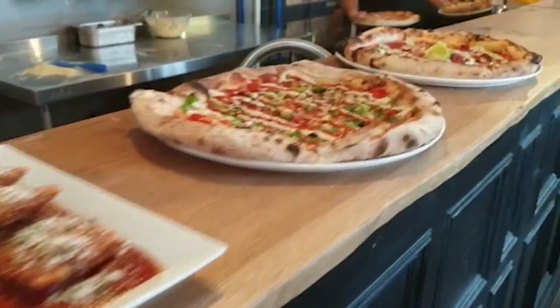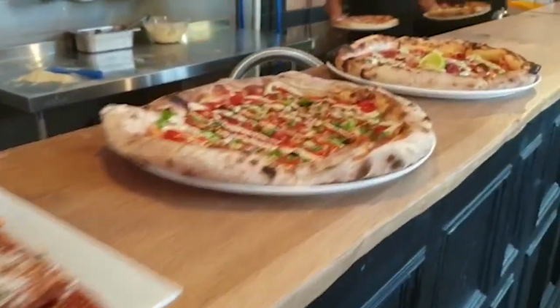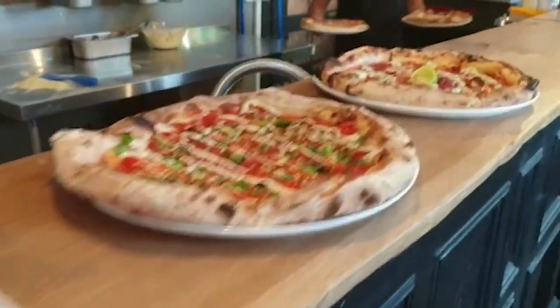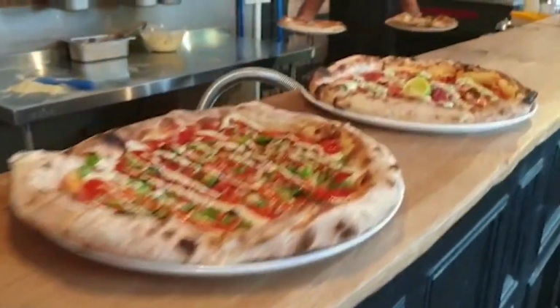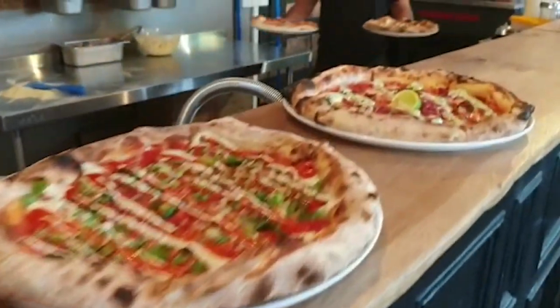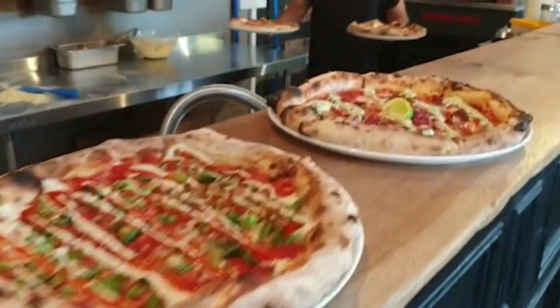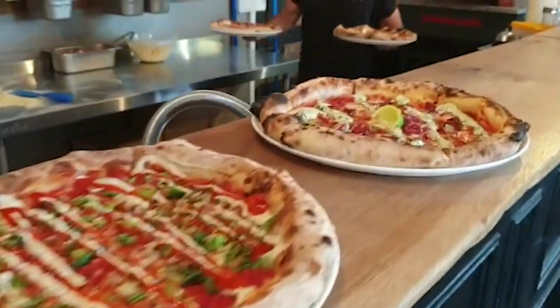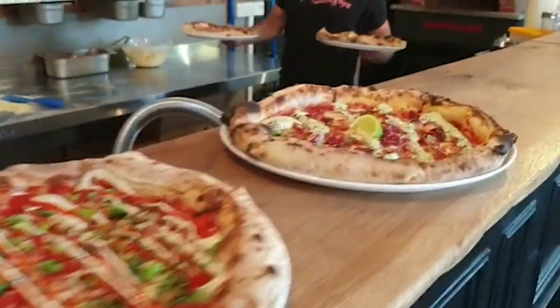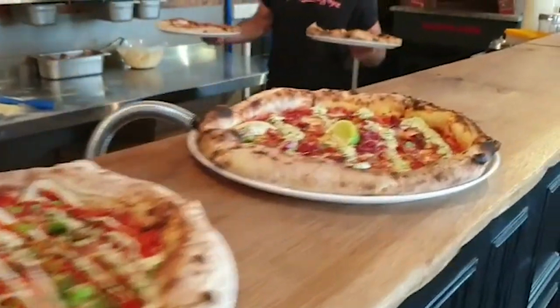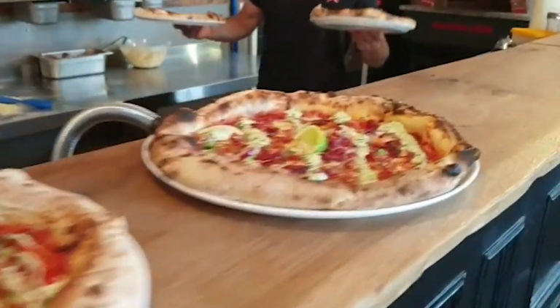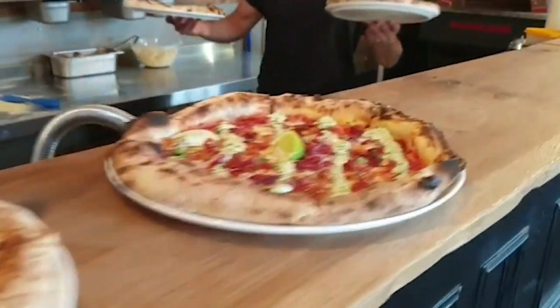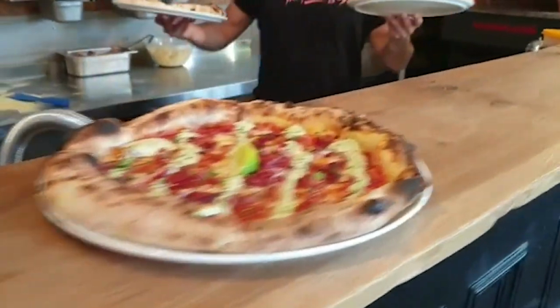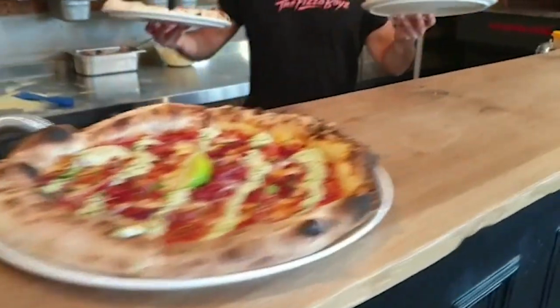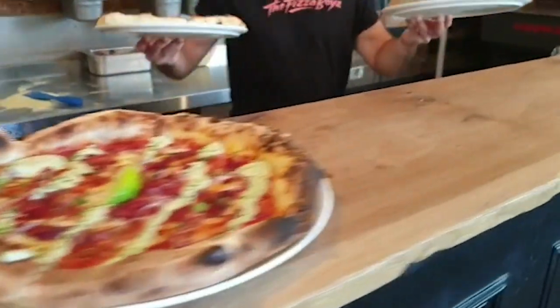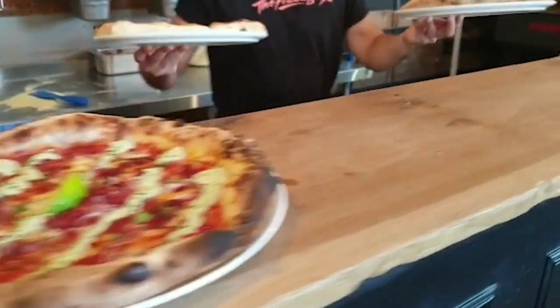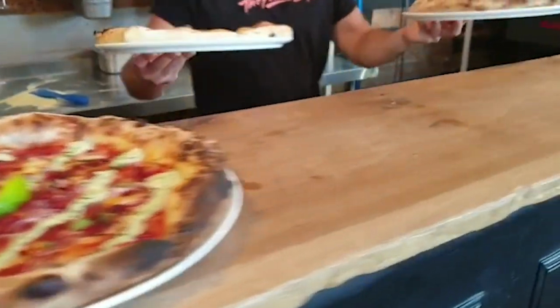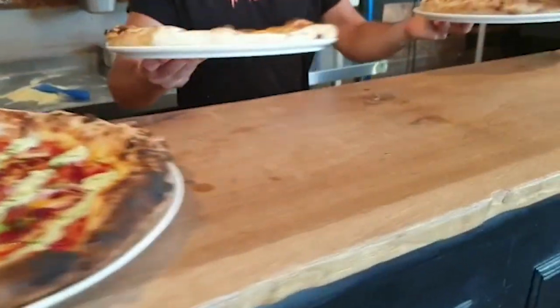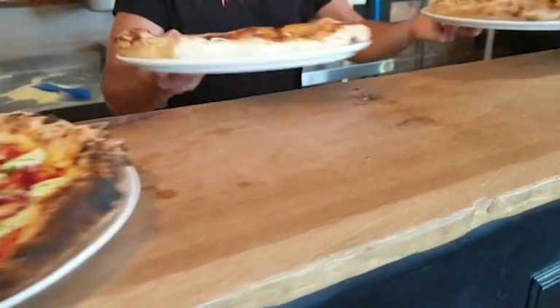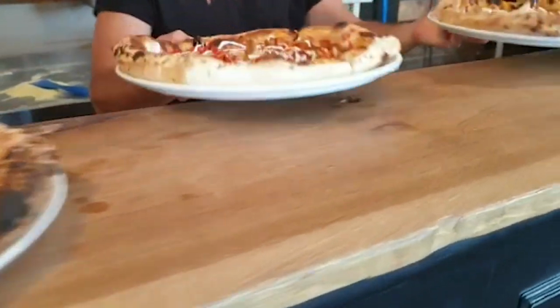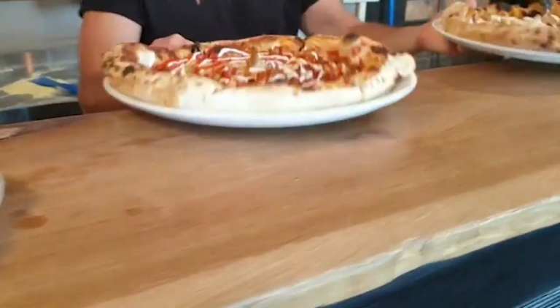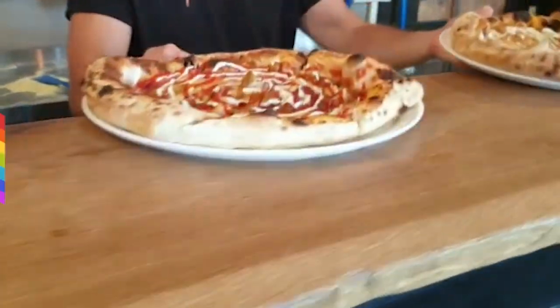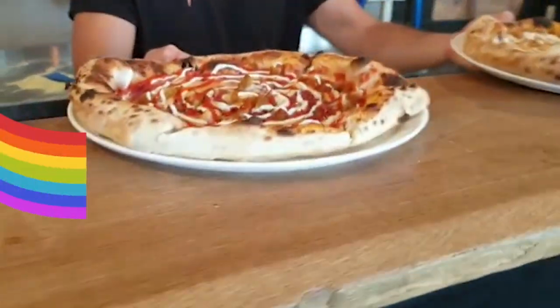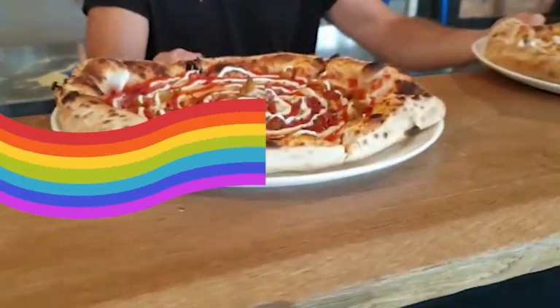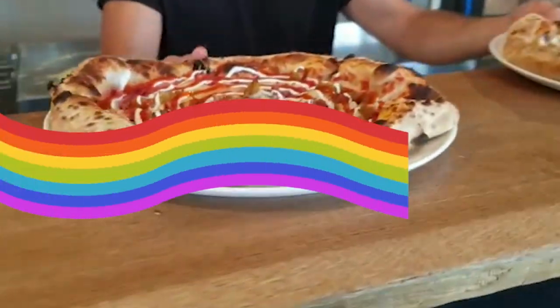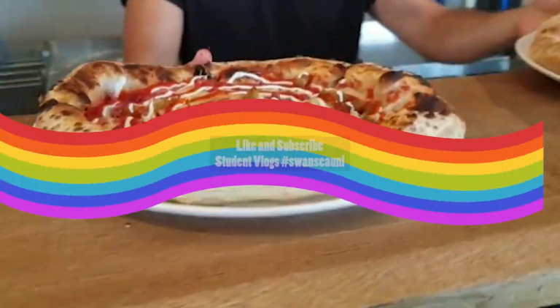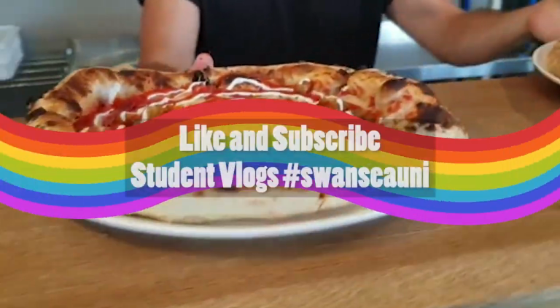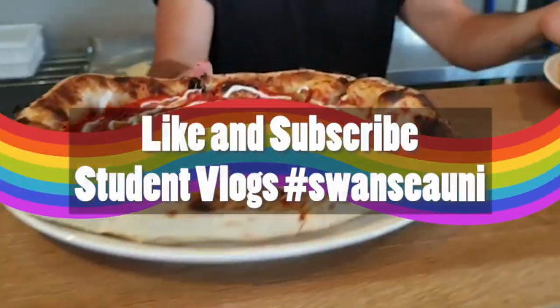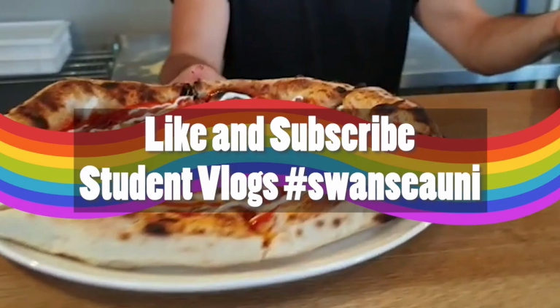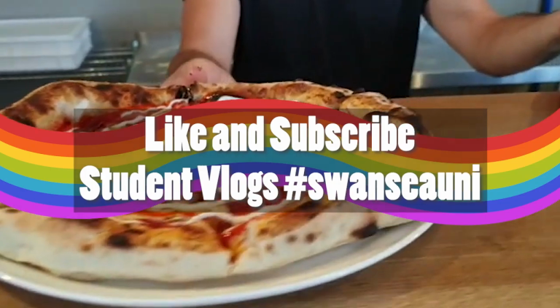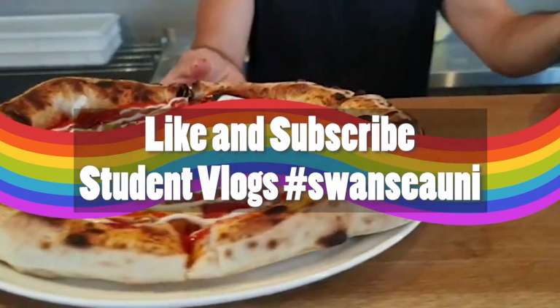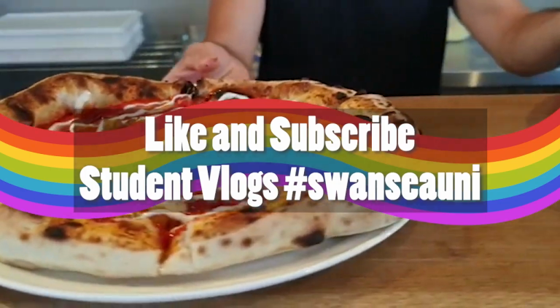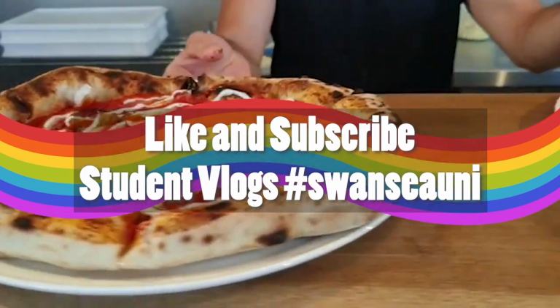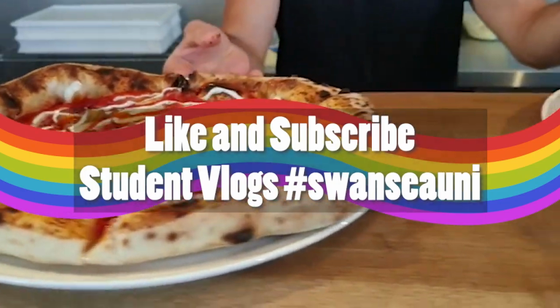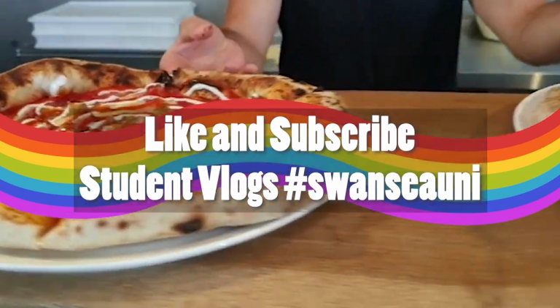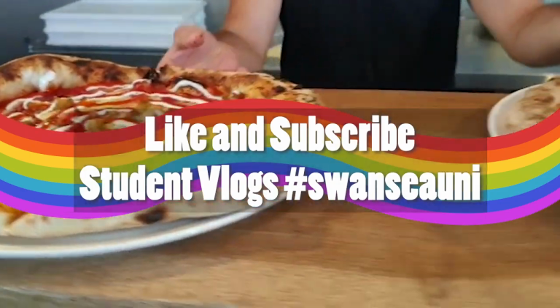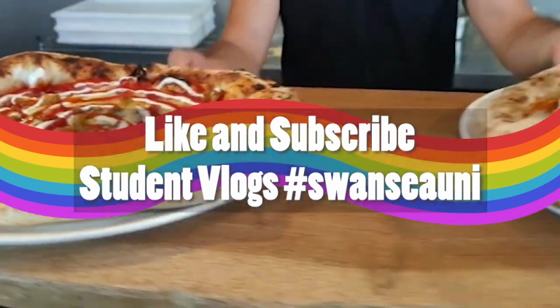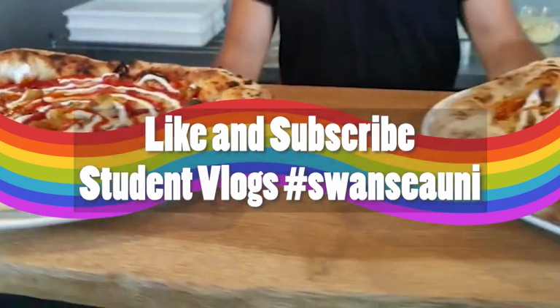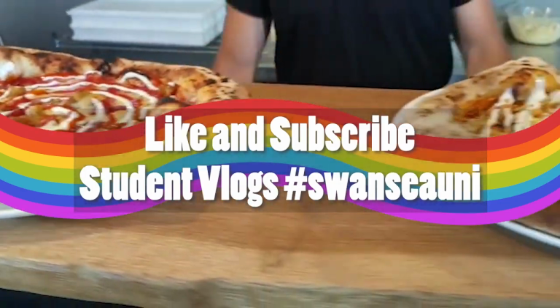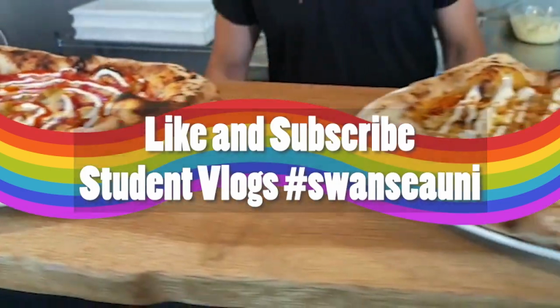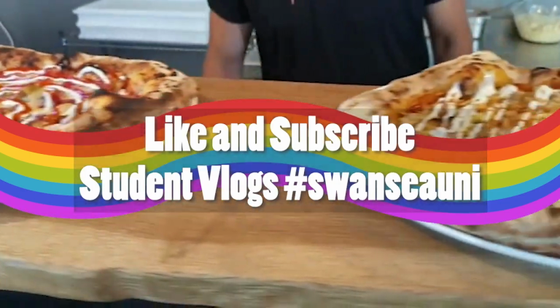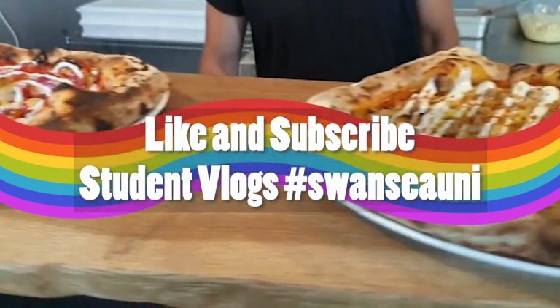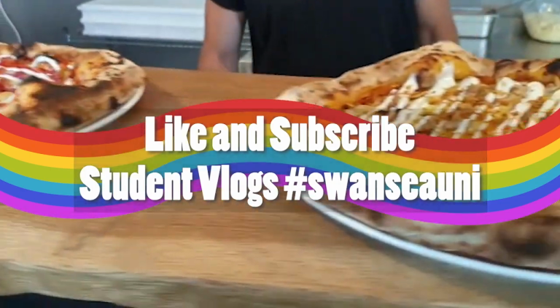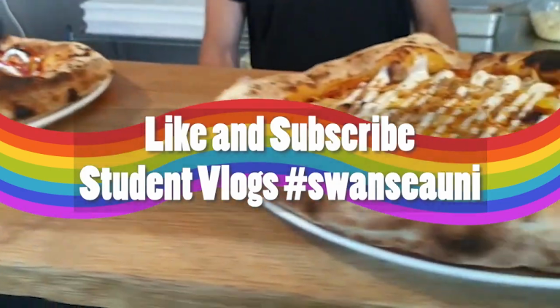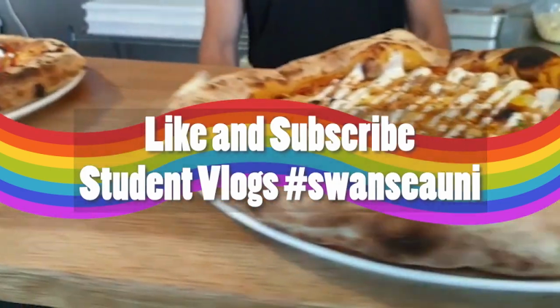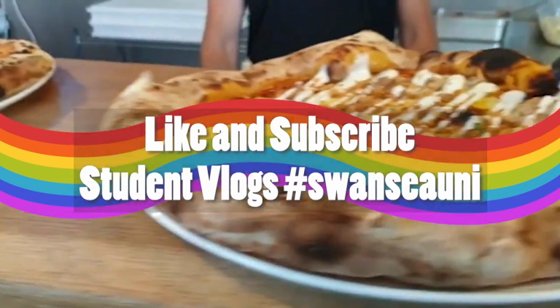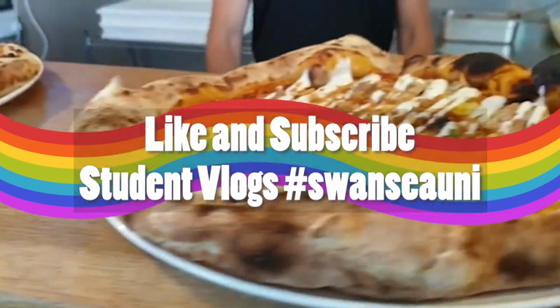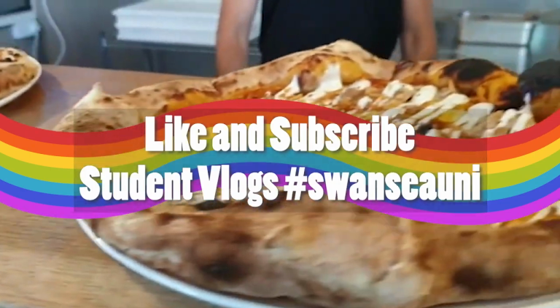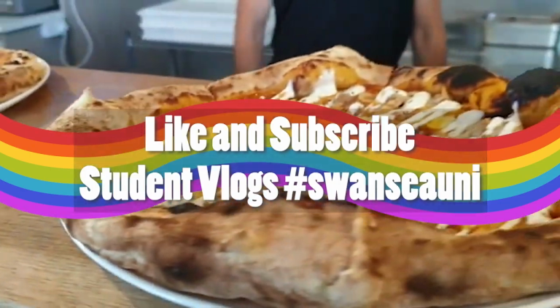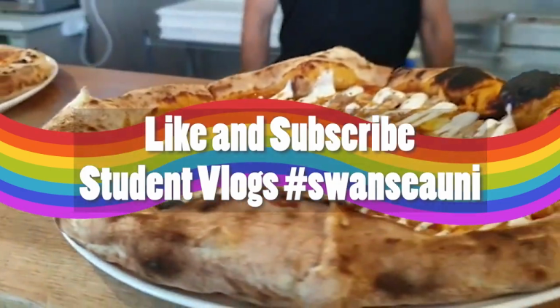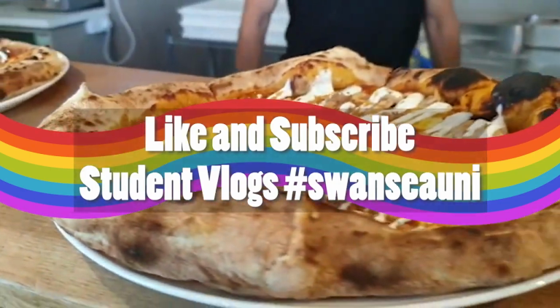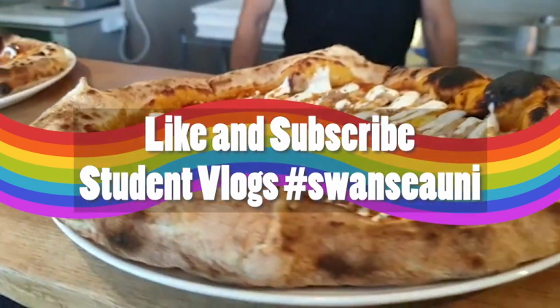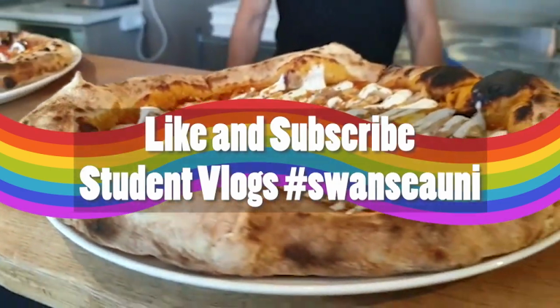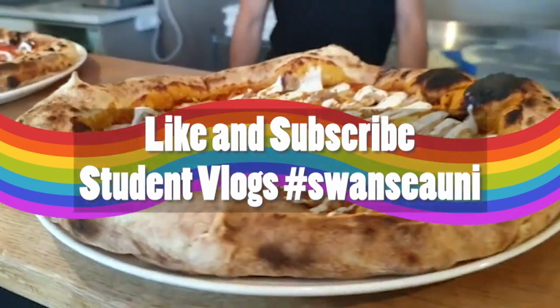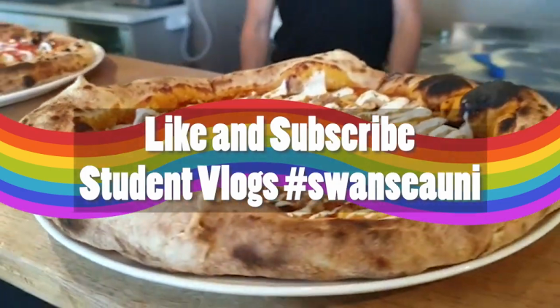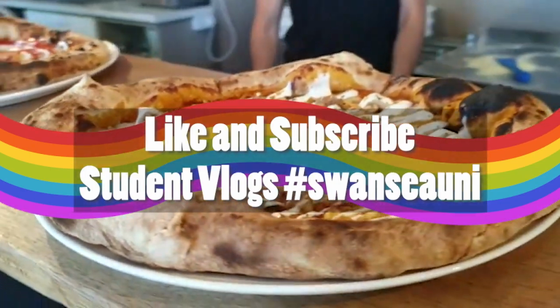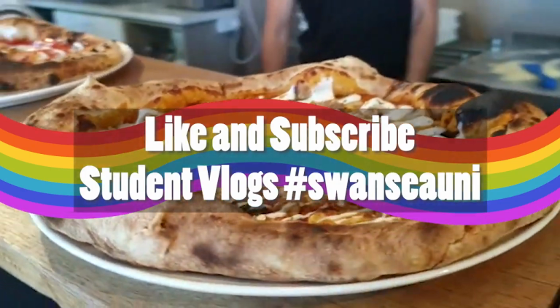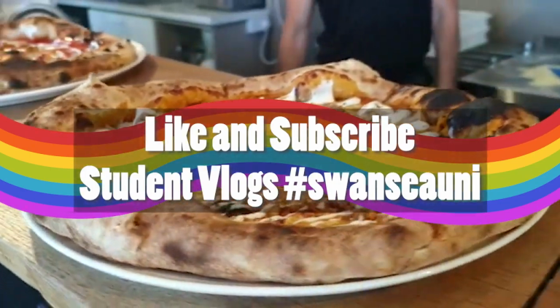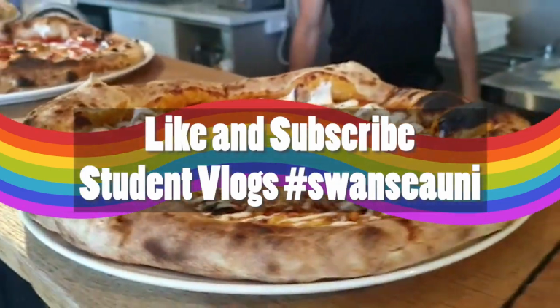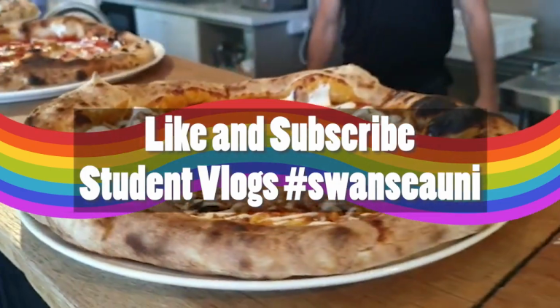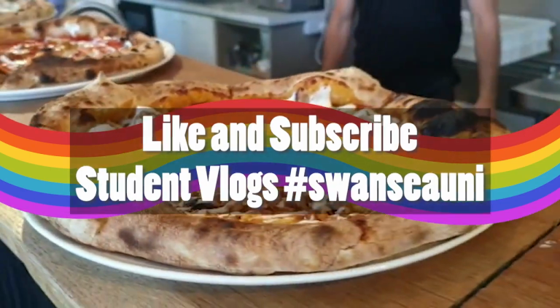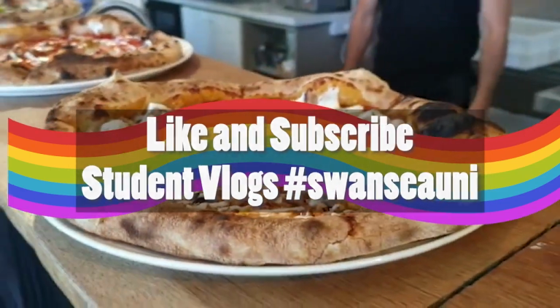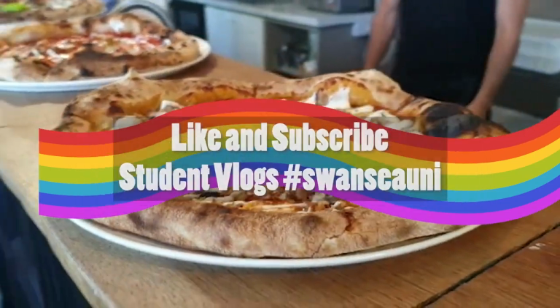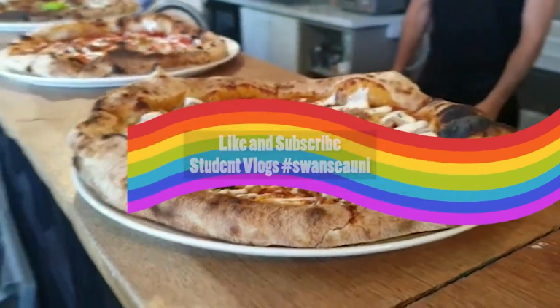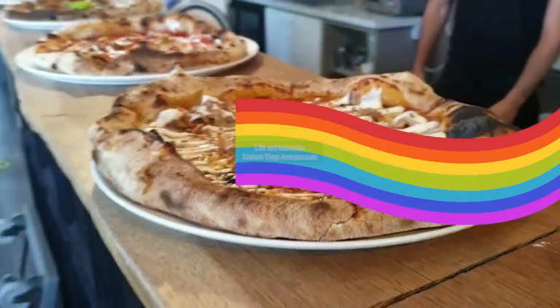Thanks for watching guys. I hope you enjoyed that. If you did, make sure that you give it a like and subscribe to the student vlogs — hashtag Swansea Uni.